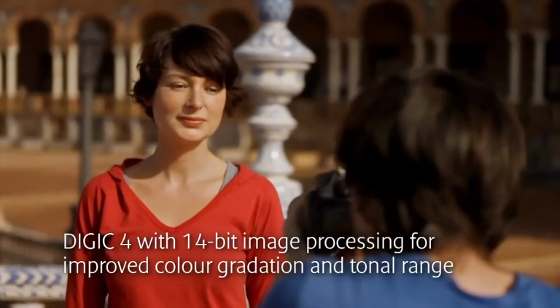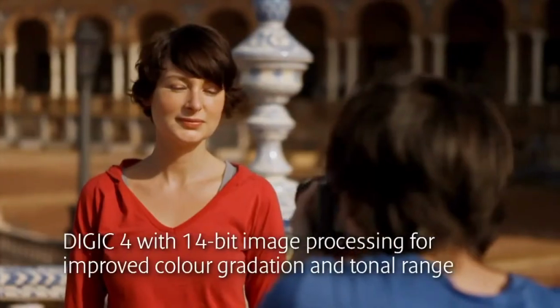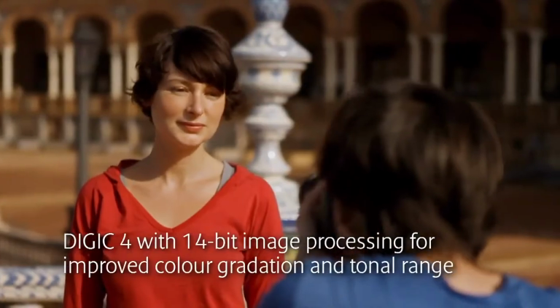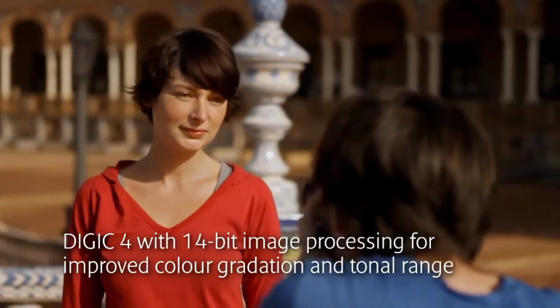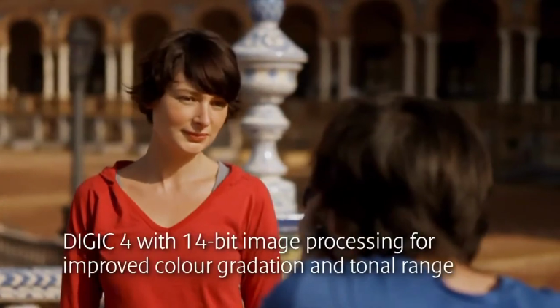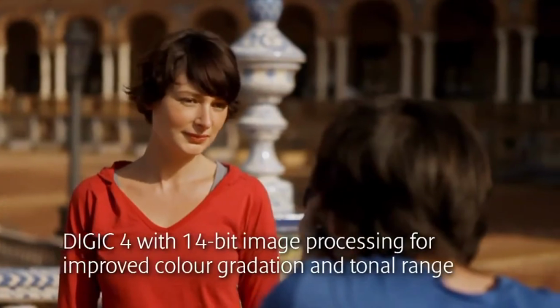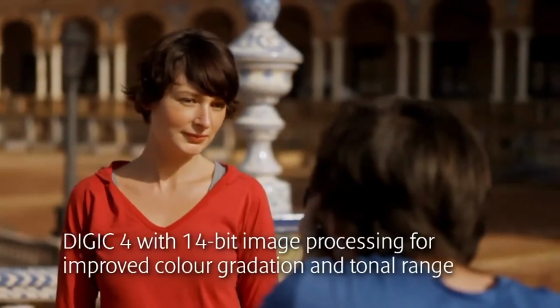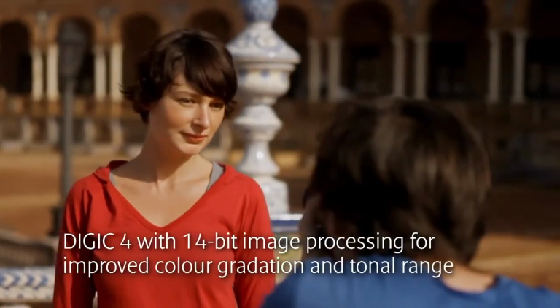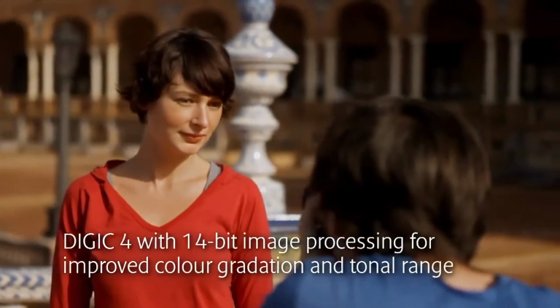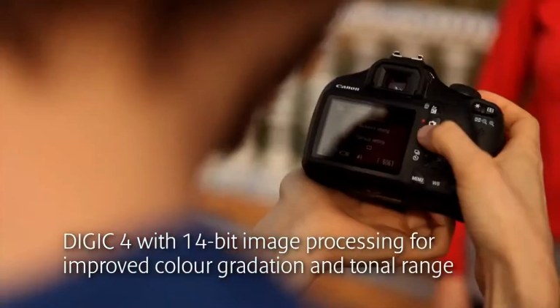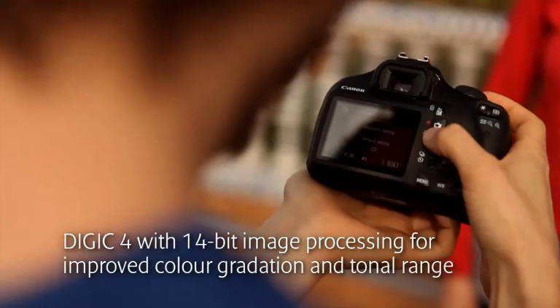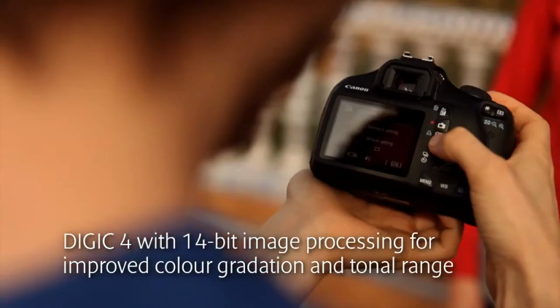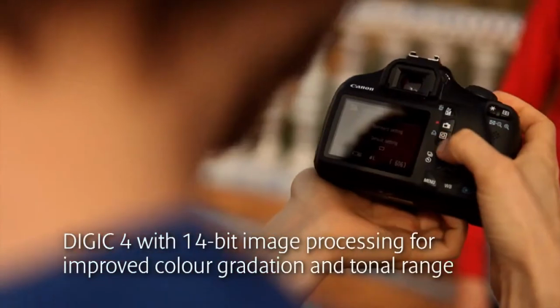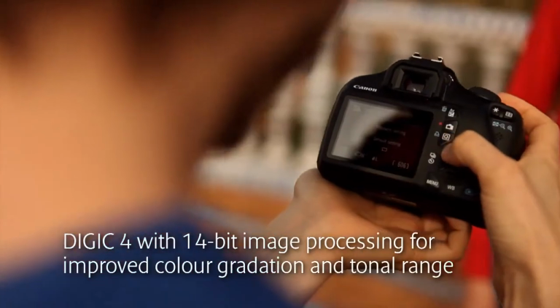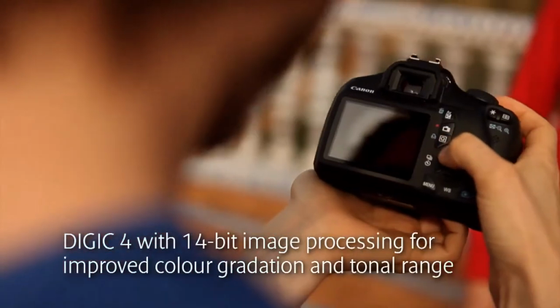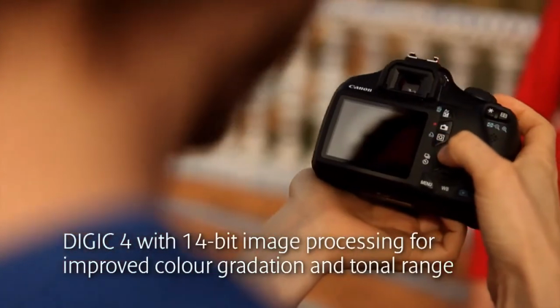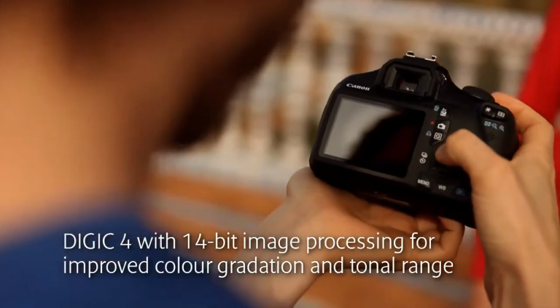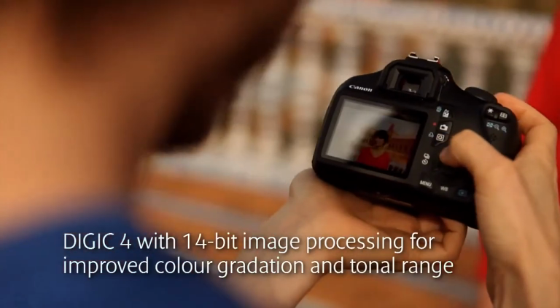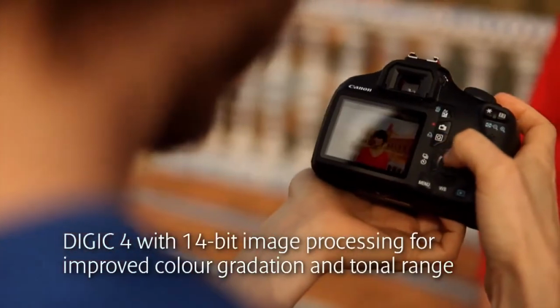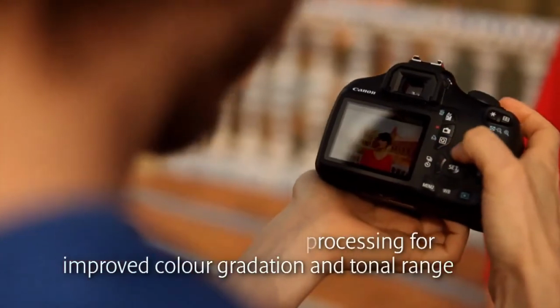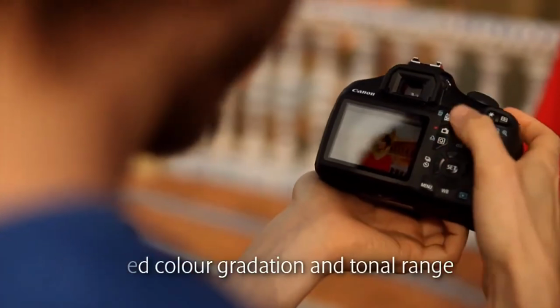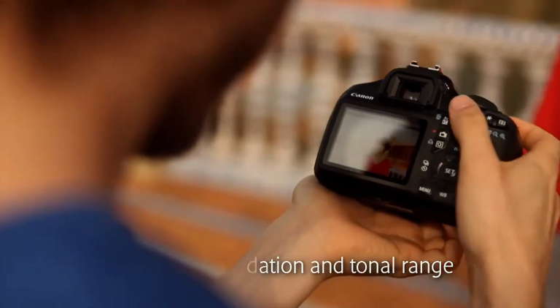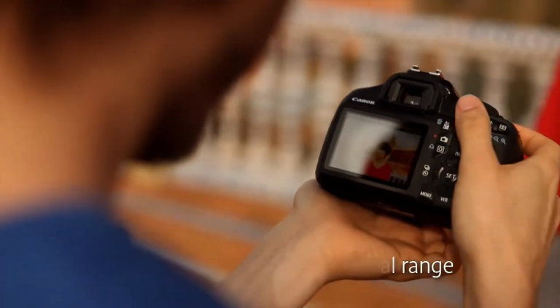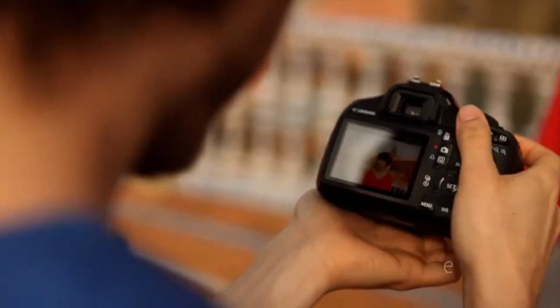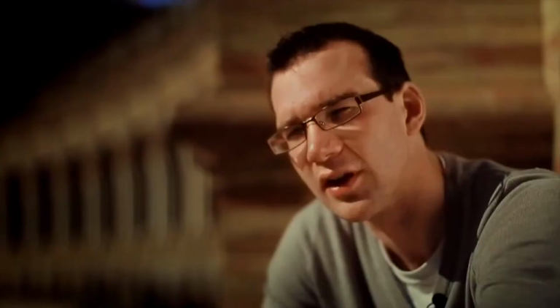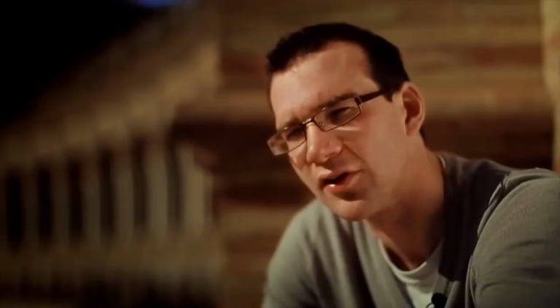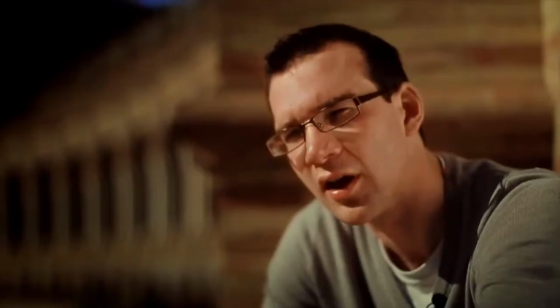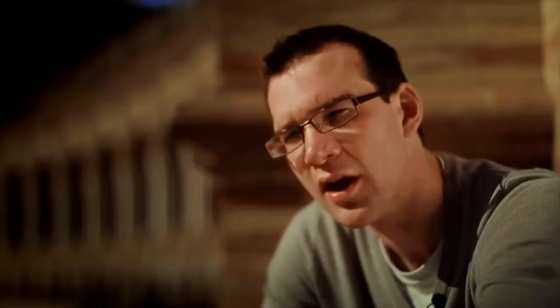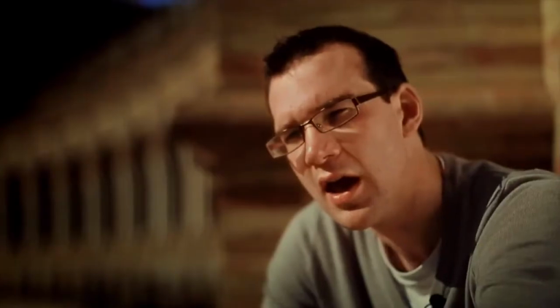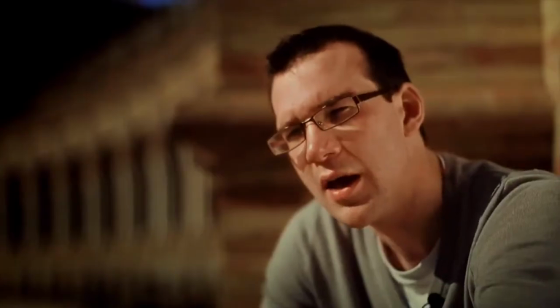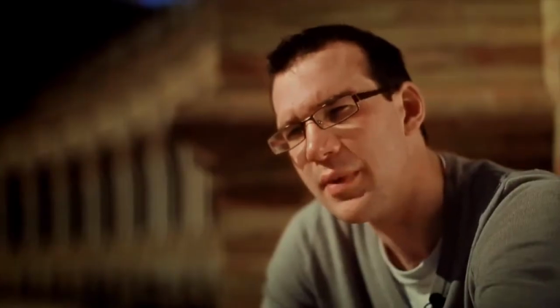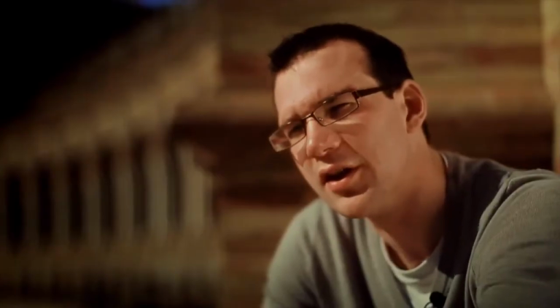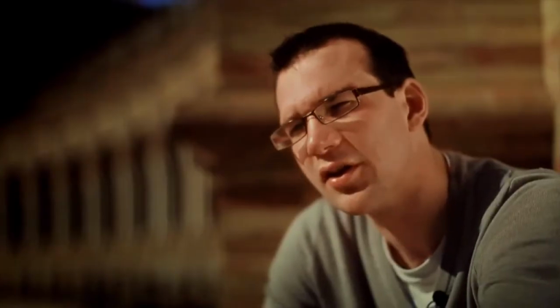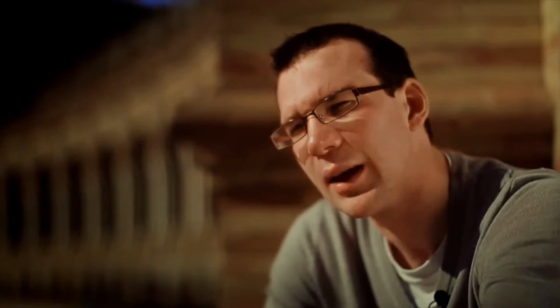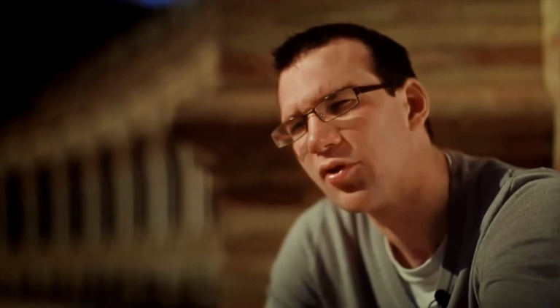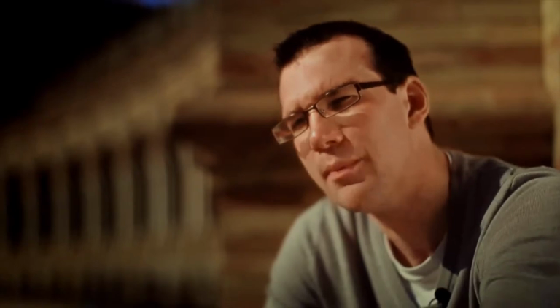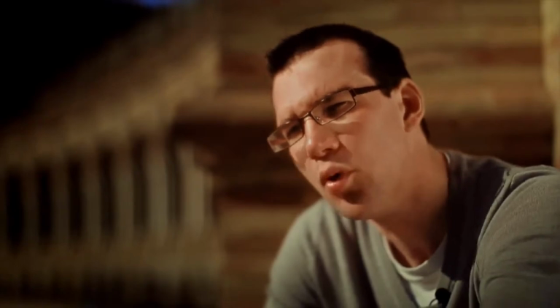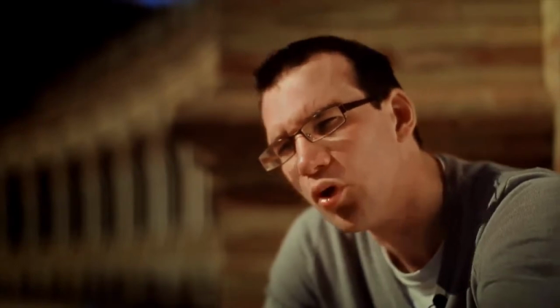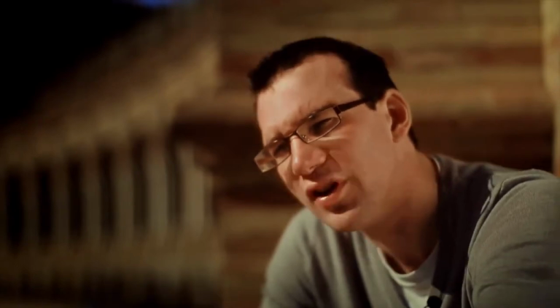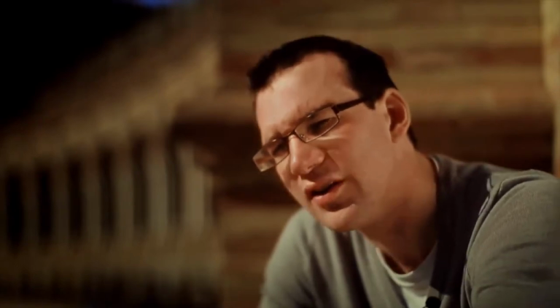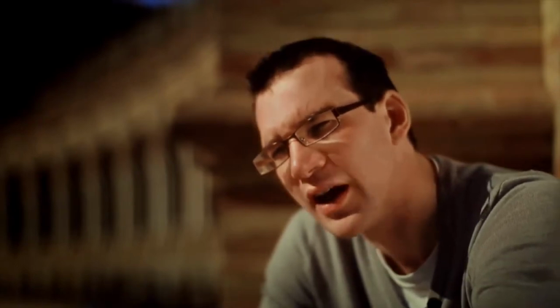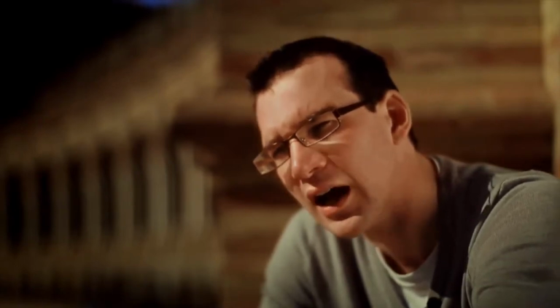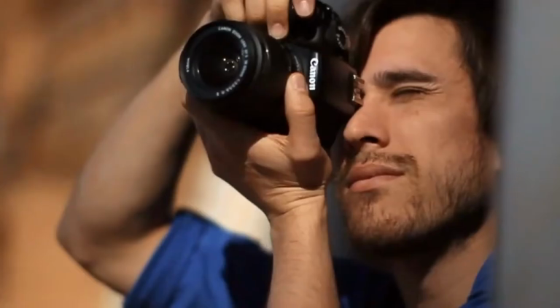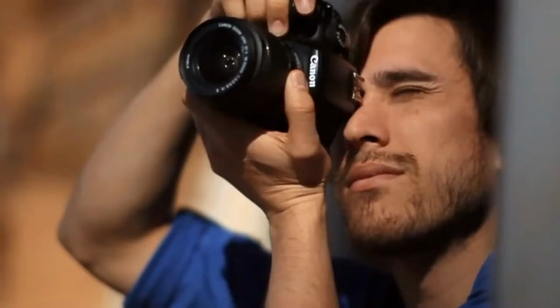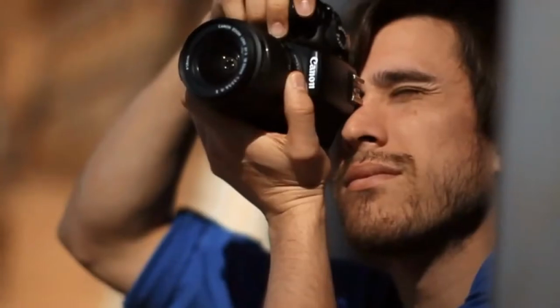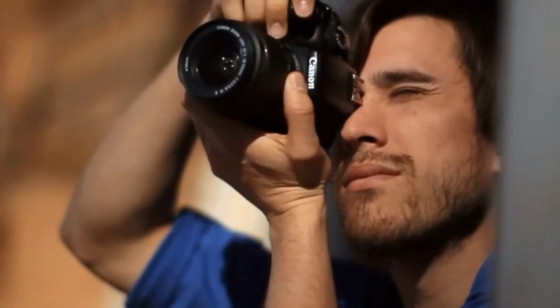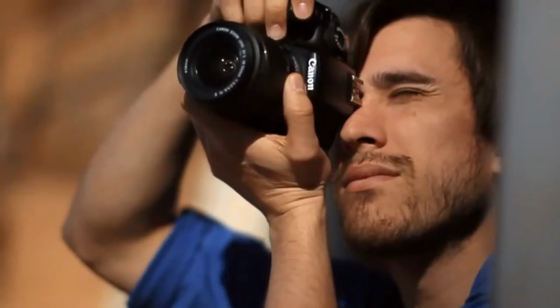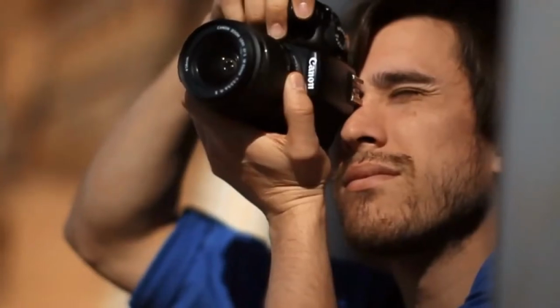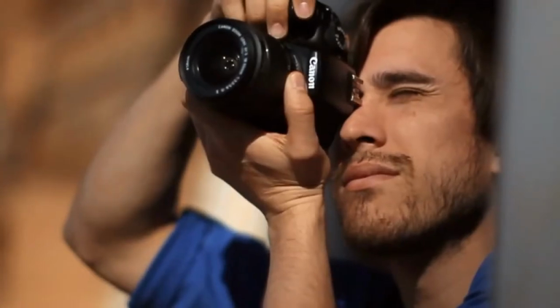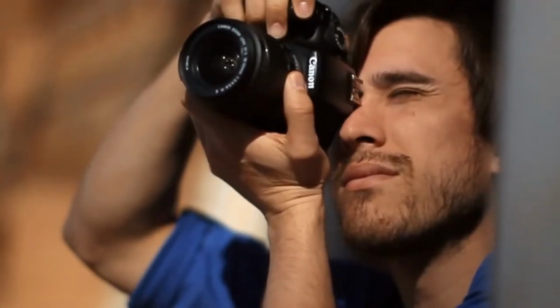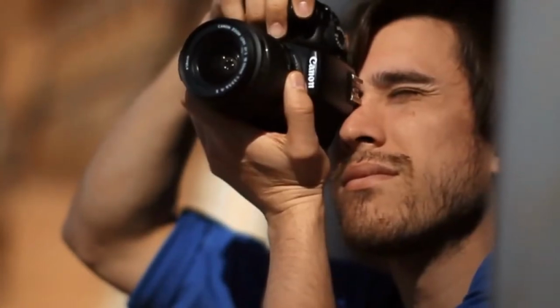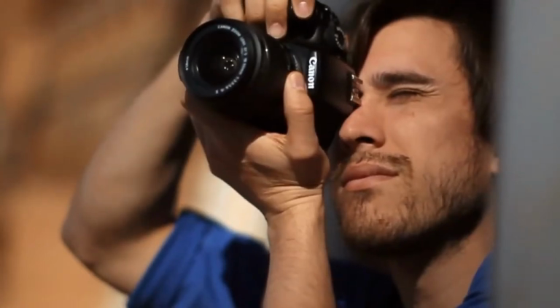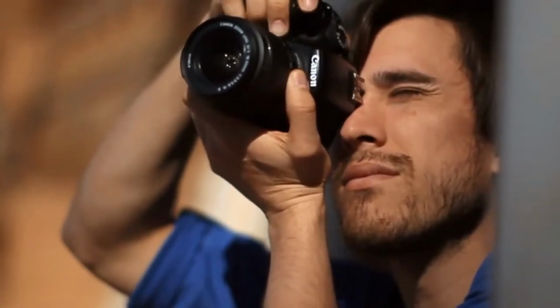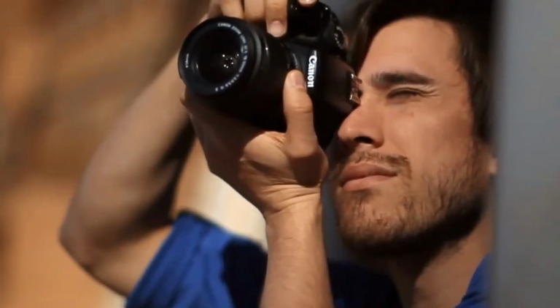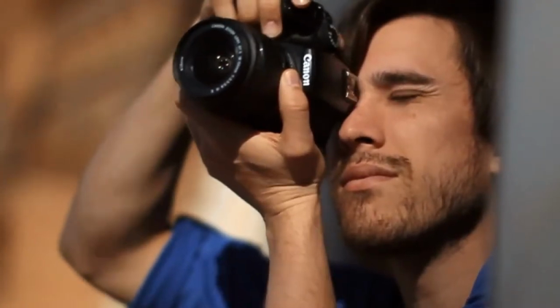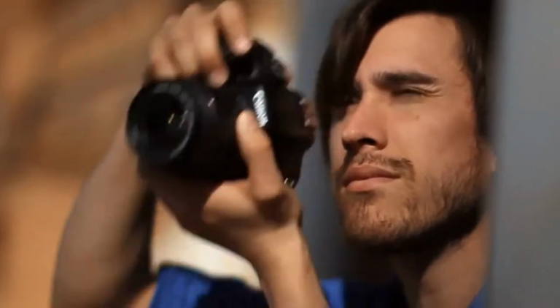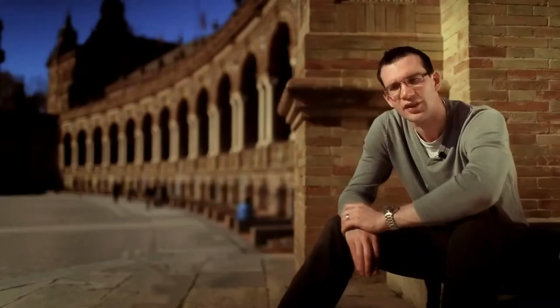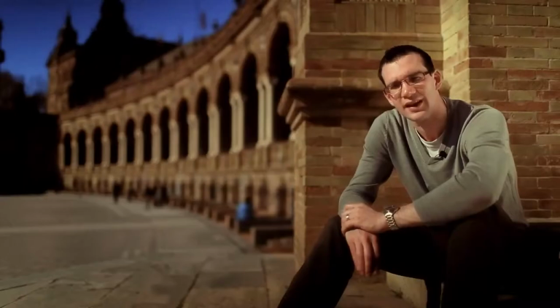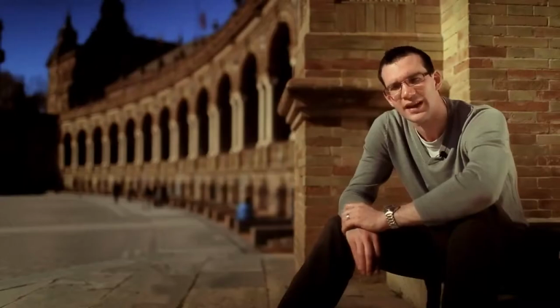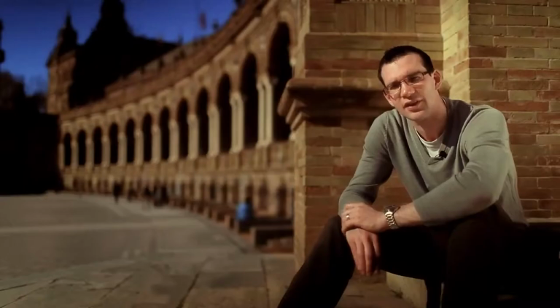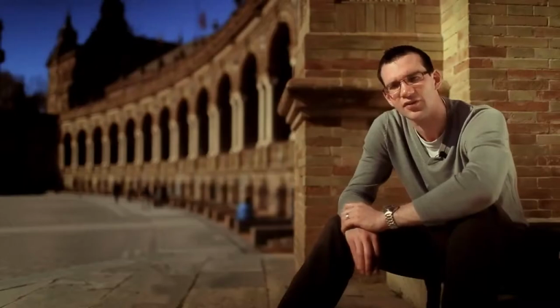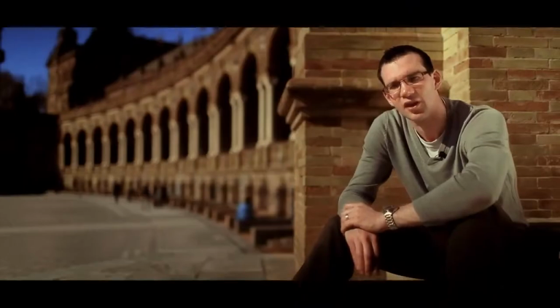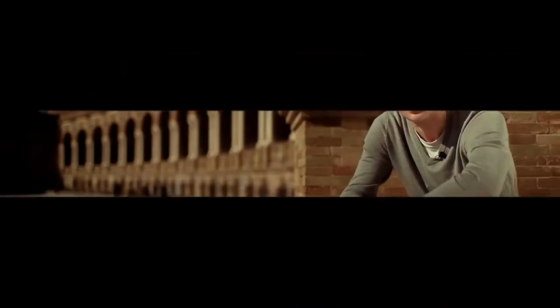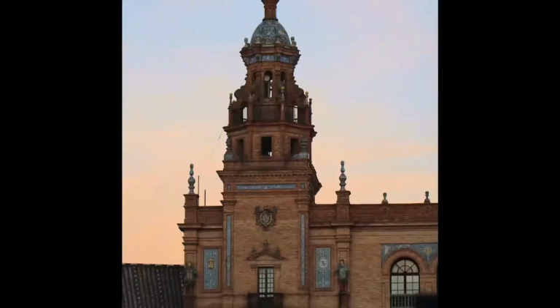For example, the combination of our own sensor and Digic 4 processor mean you can capture more detail and the subtlest of colour changes in an evening sky.